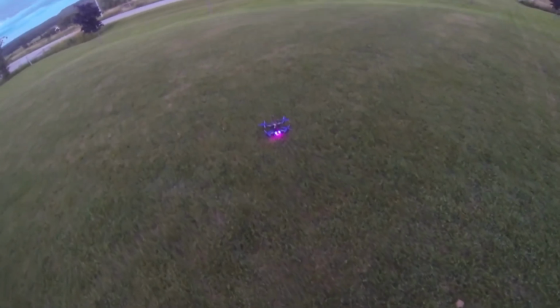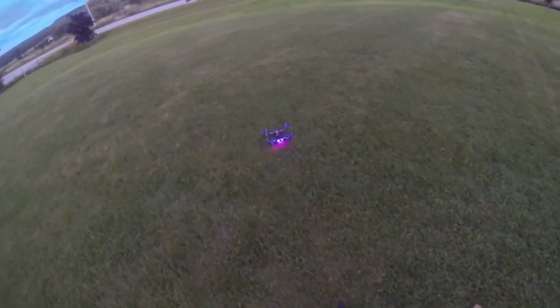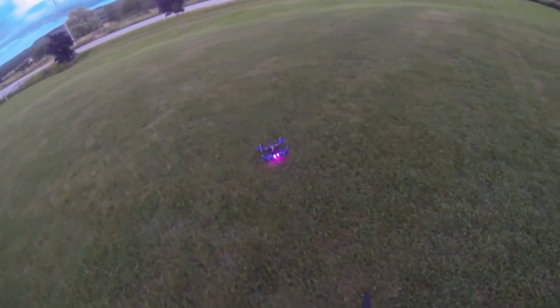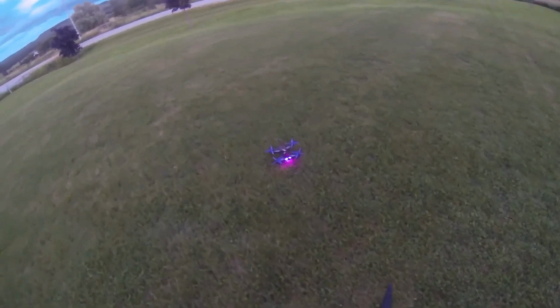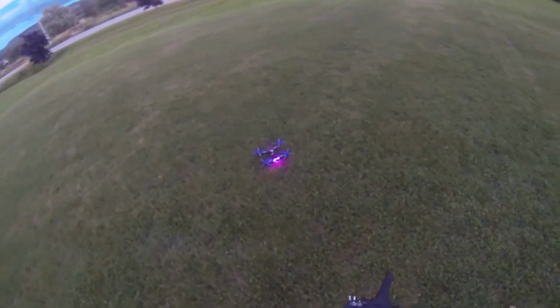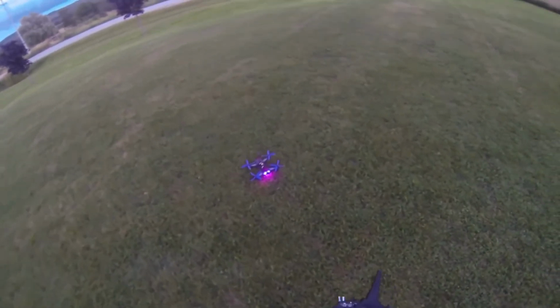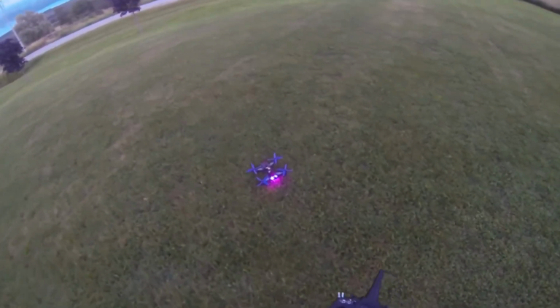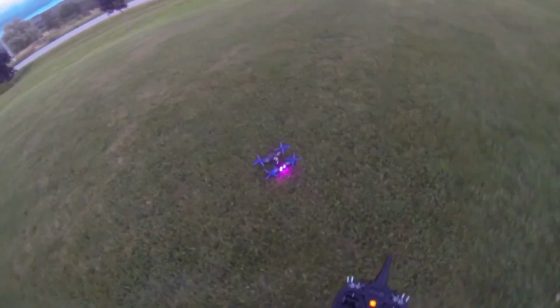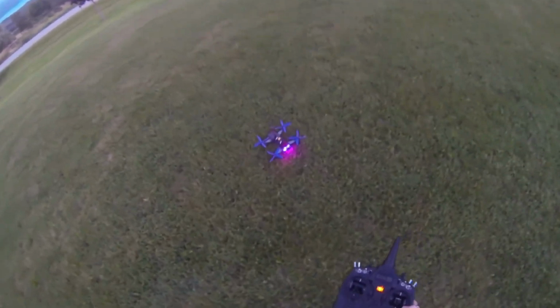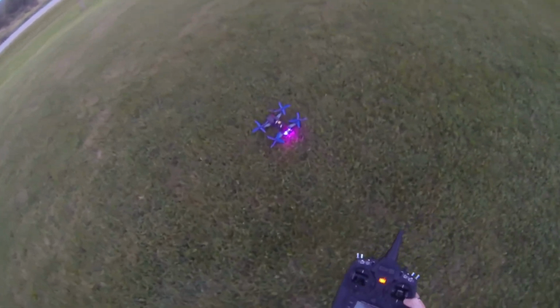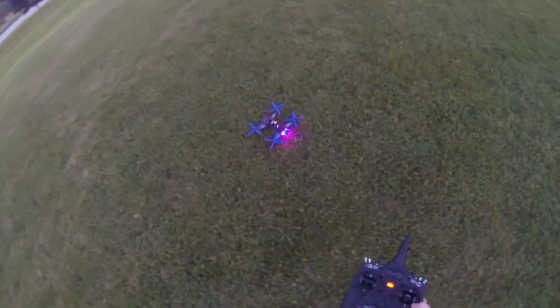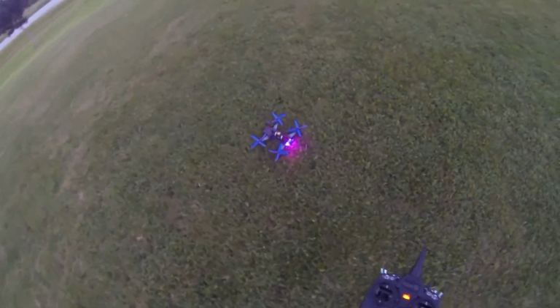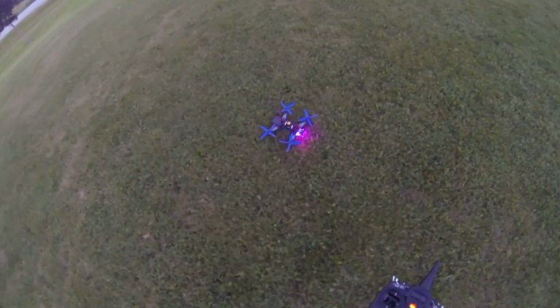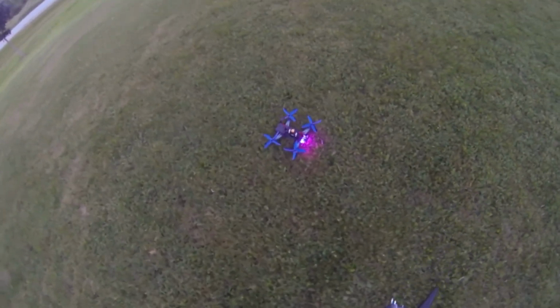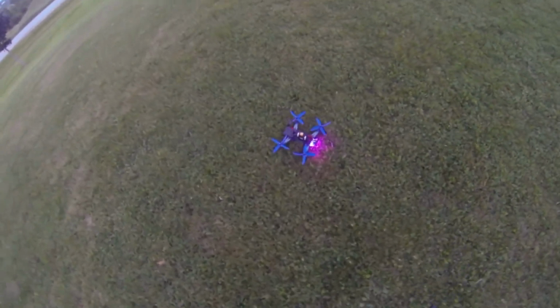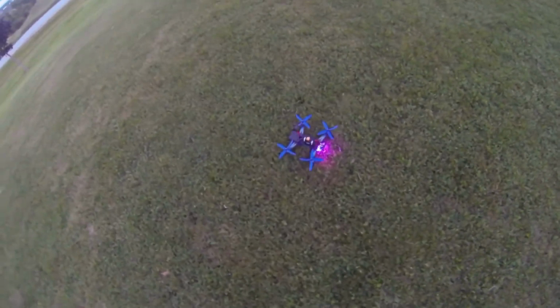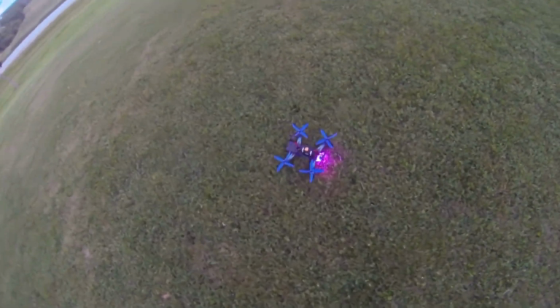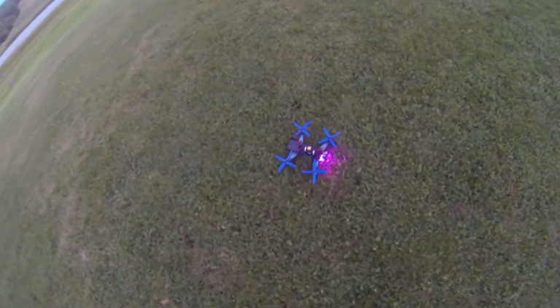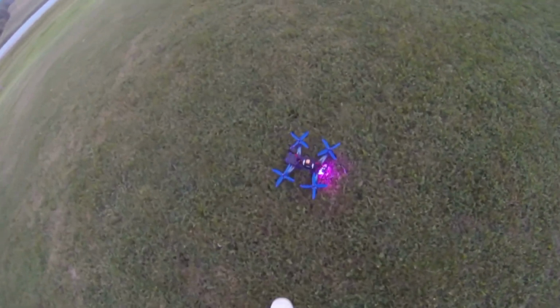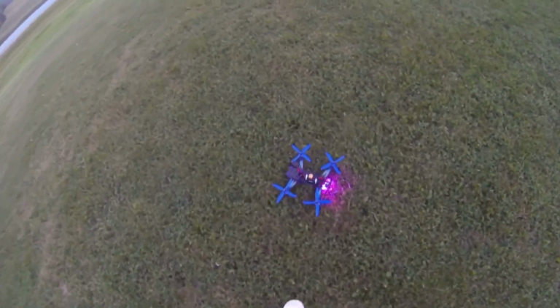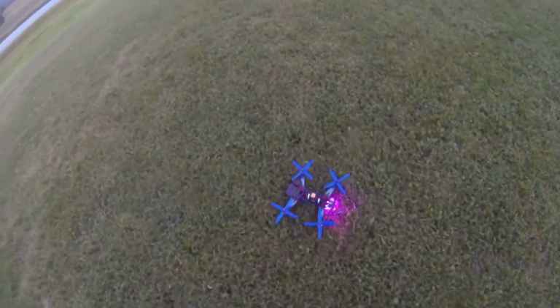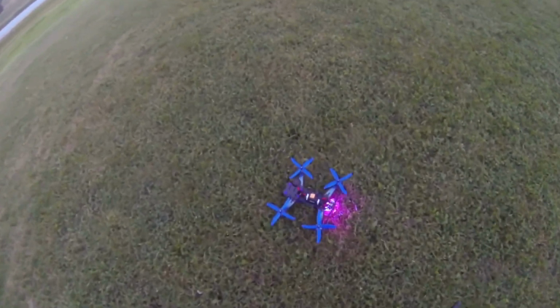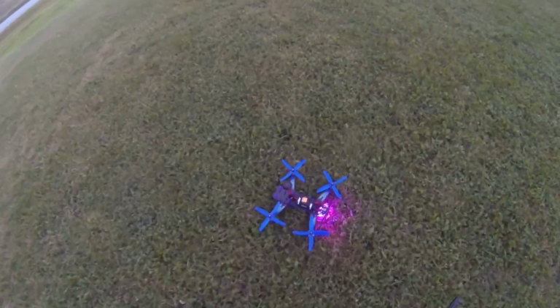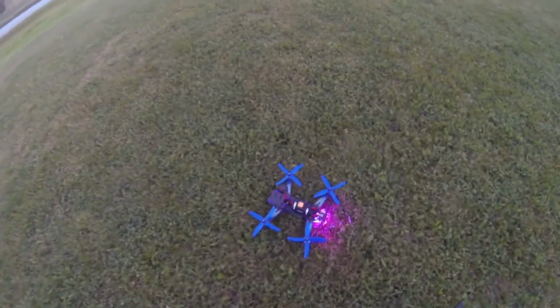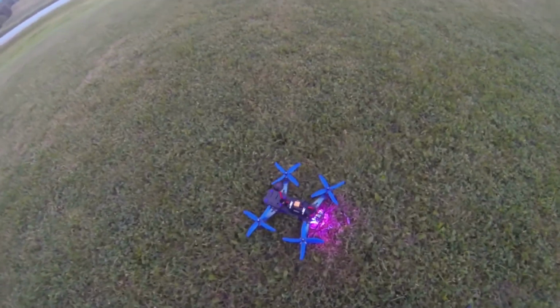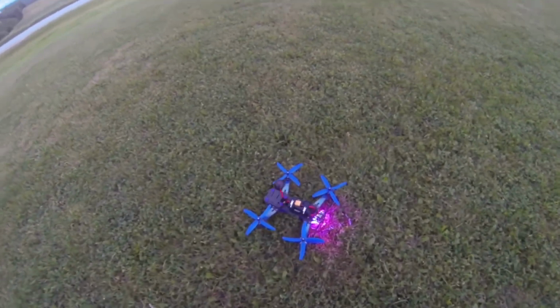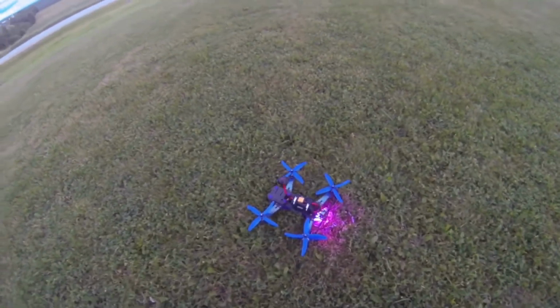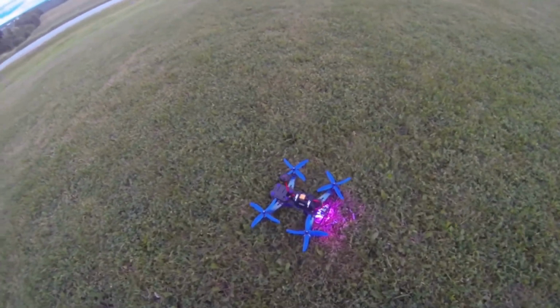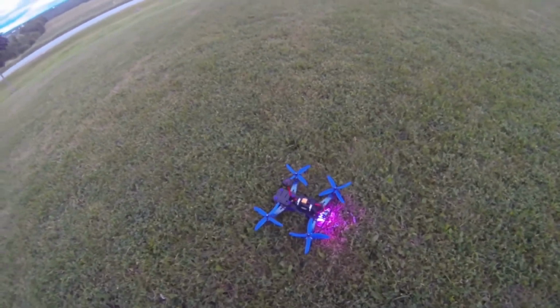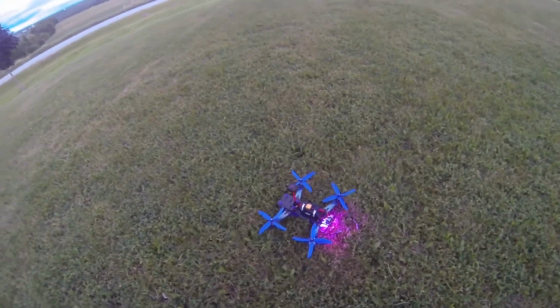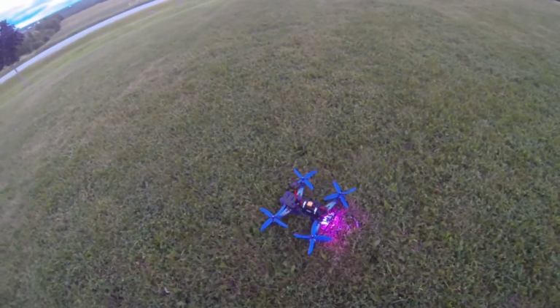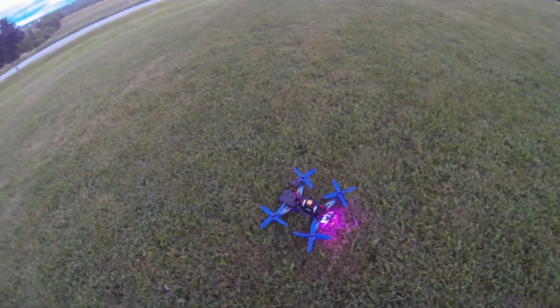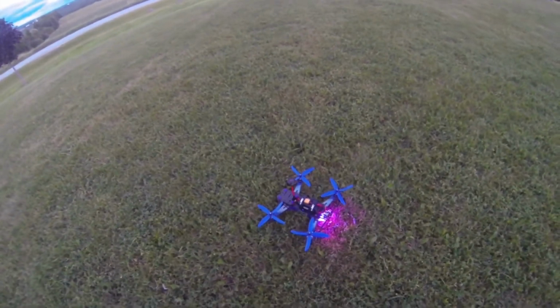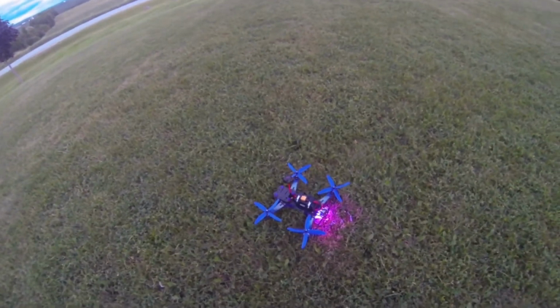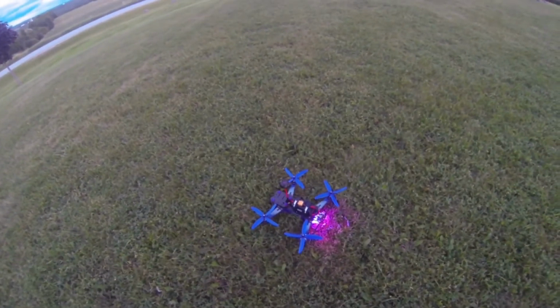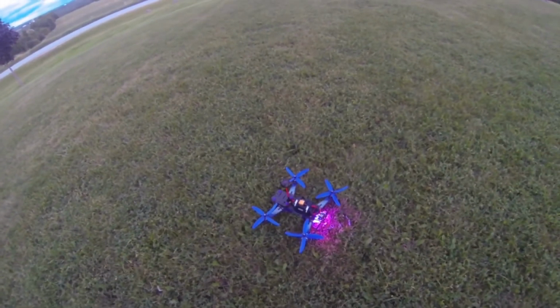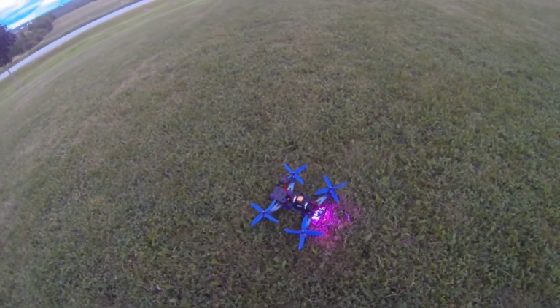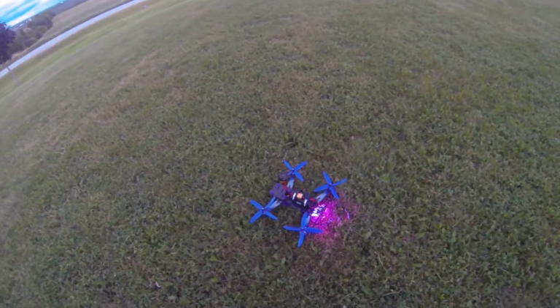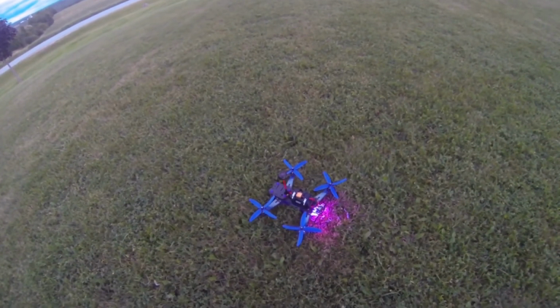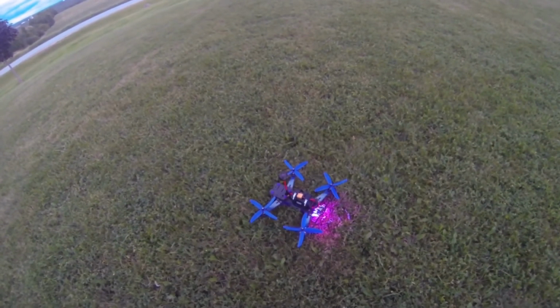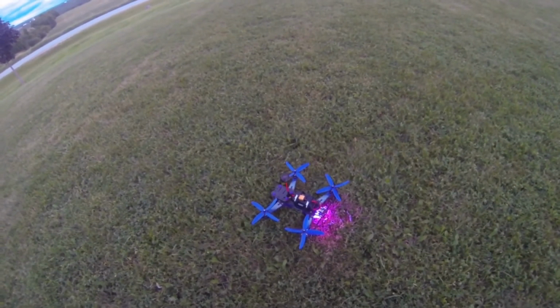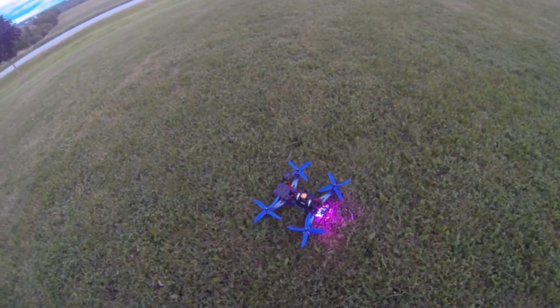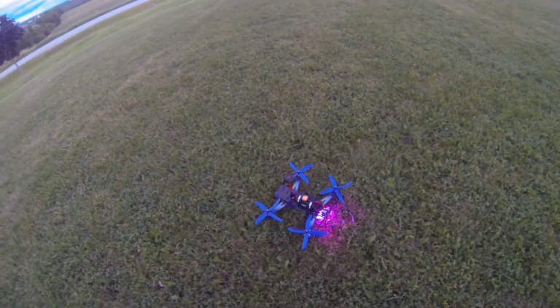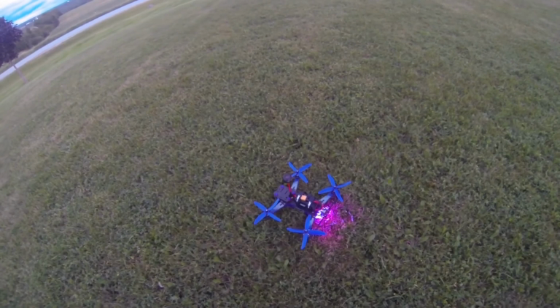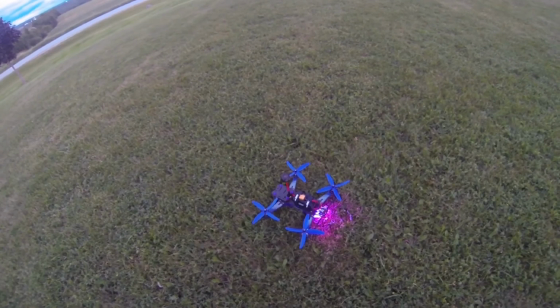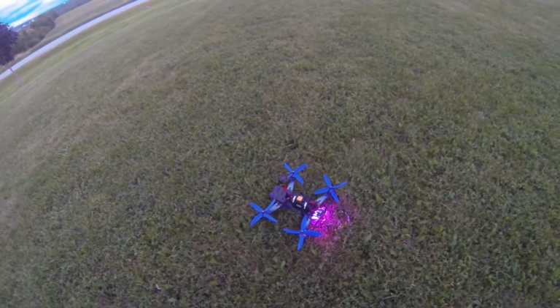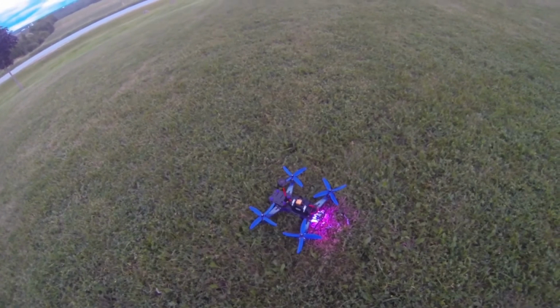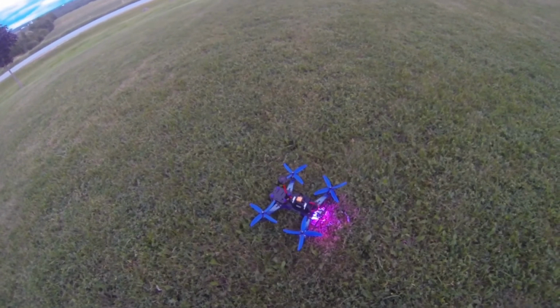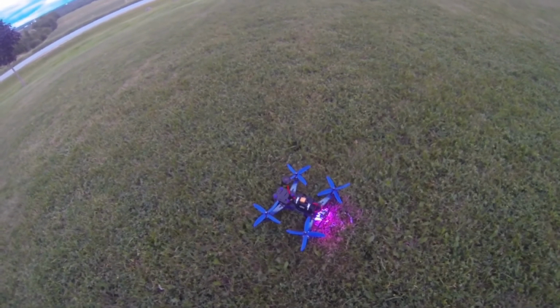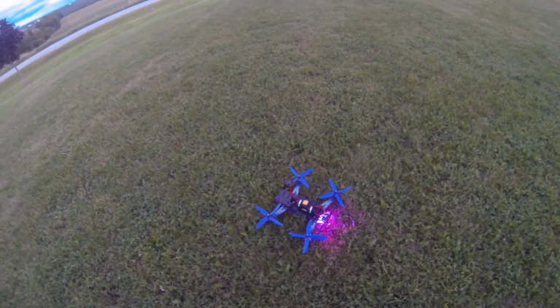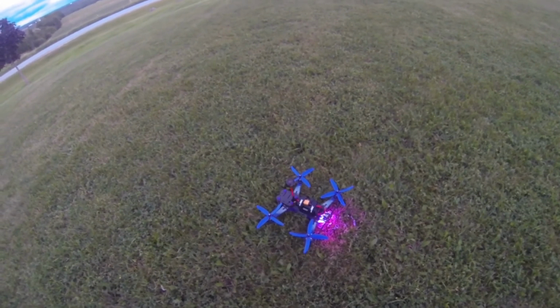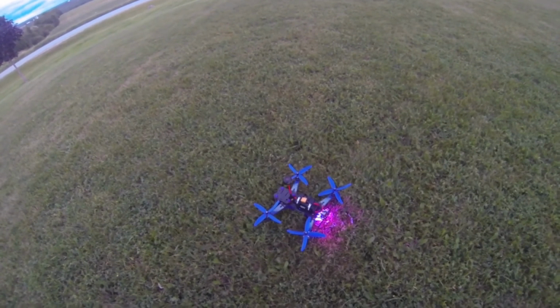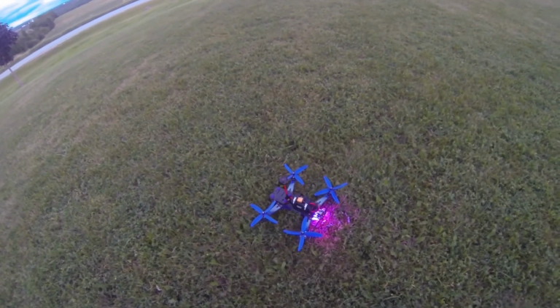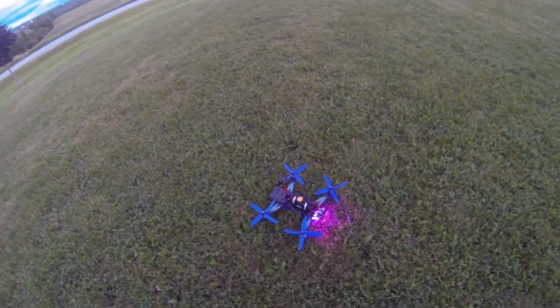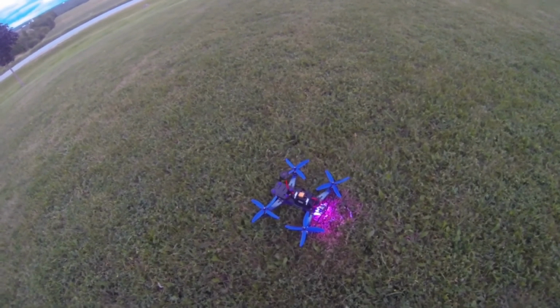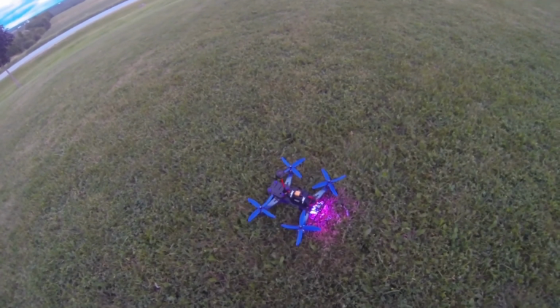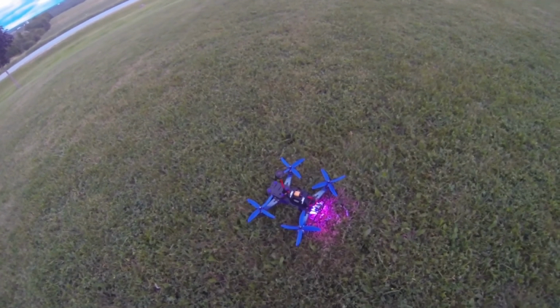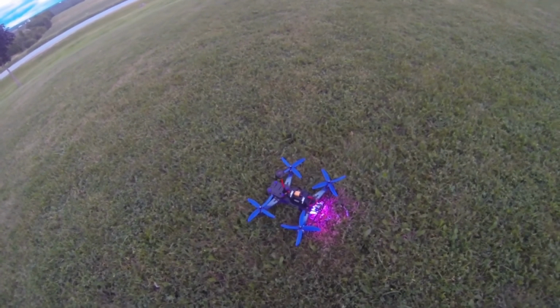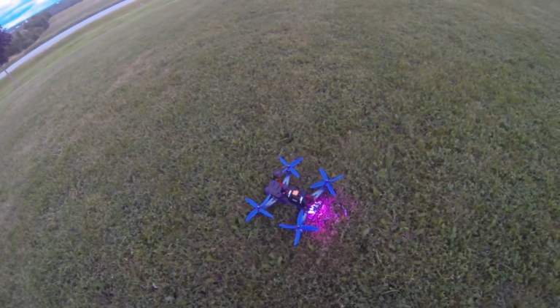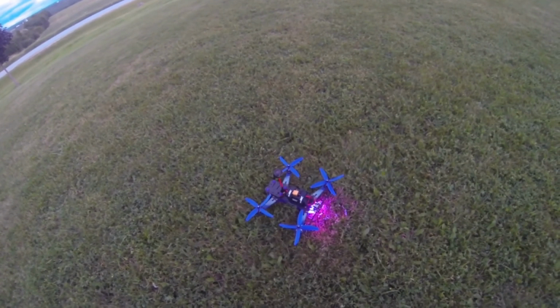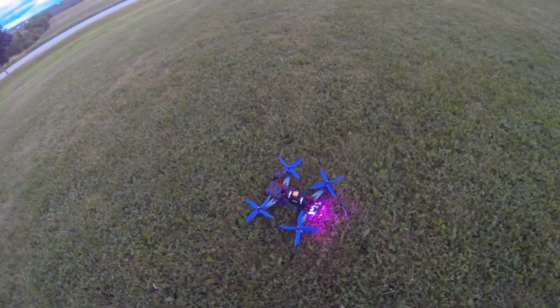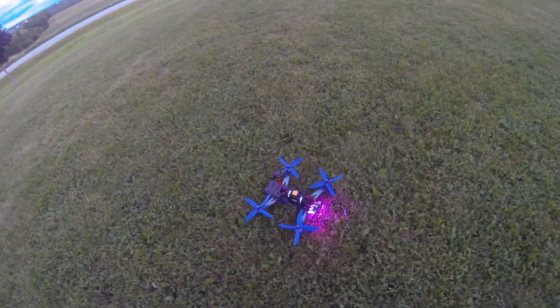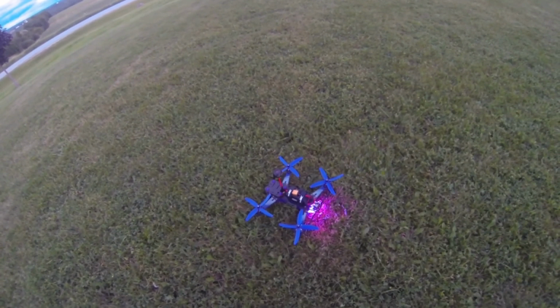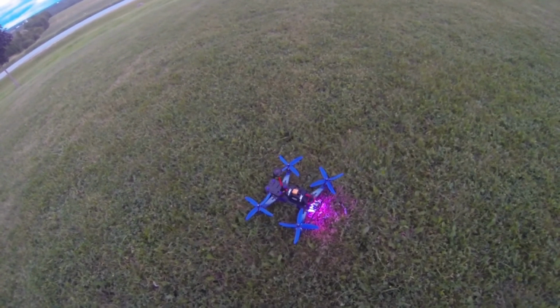Well there you go guys, there's the maiden of the Vortex 250 Pro. Thanks for watching guys, take care!